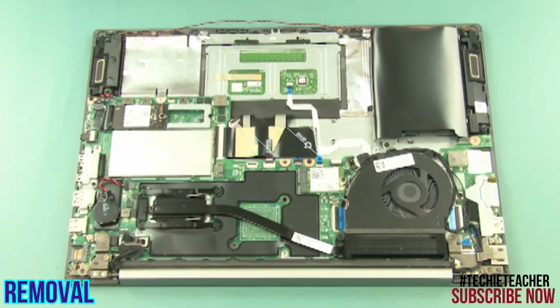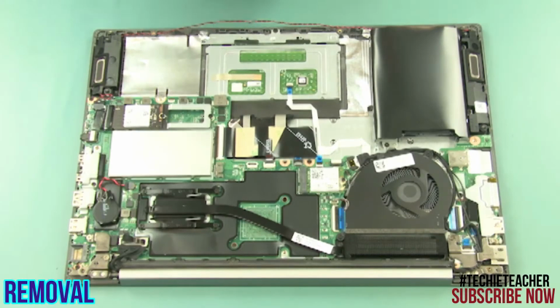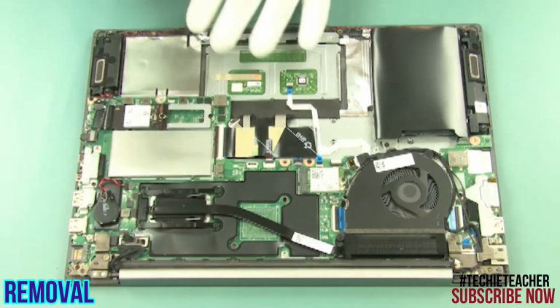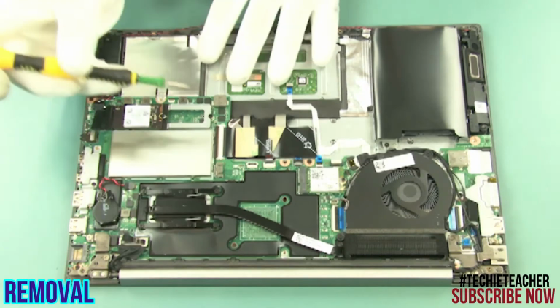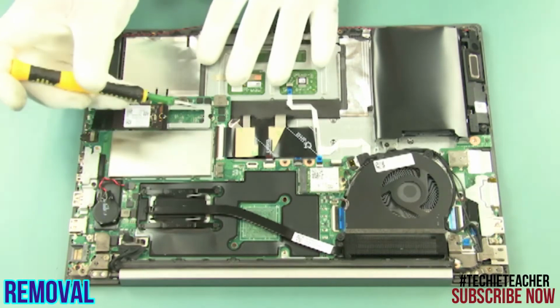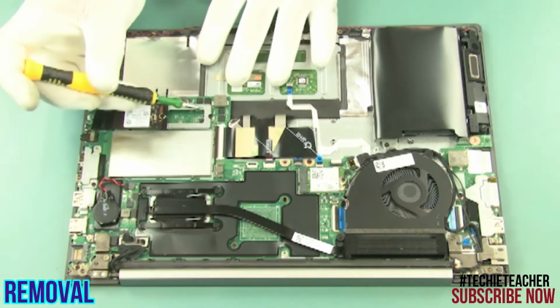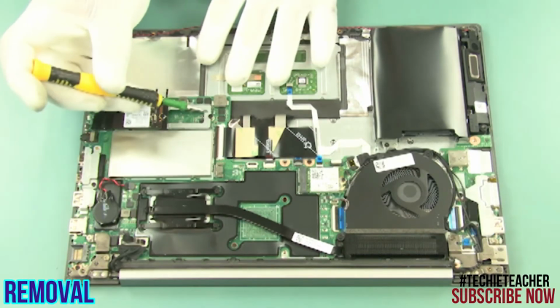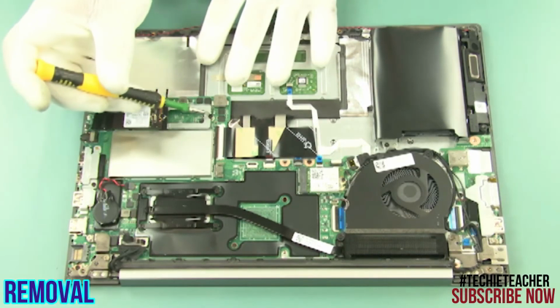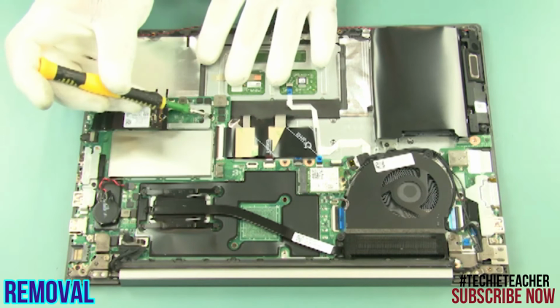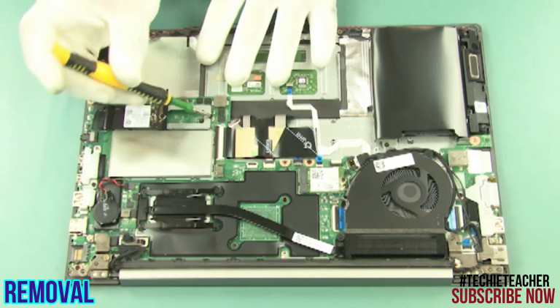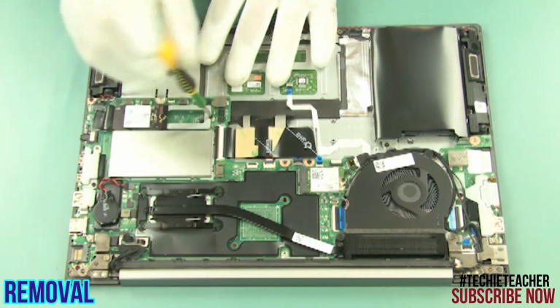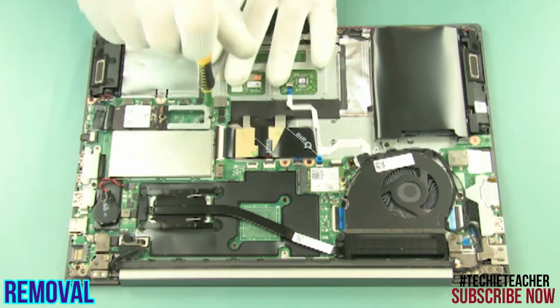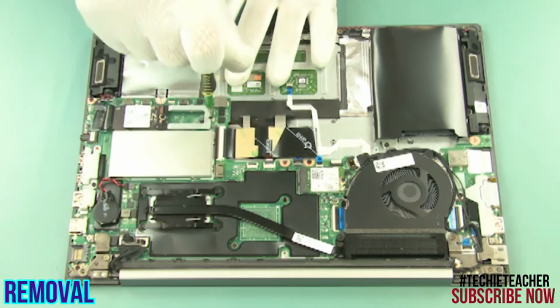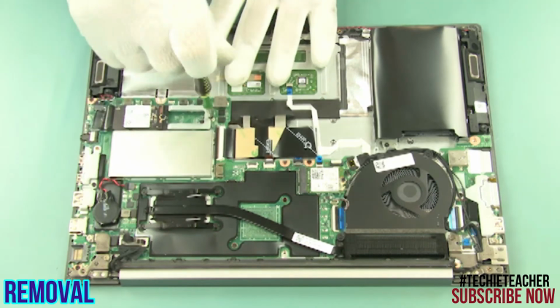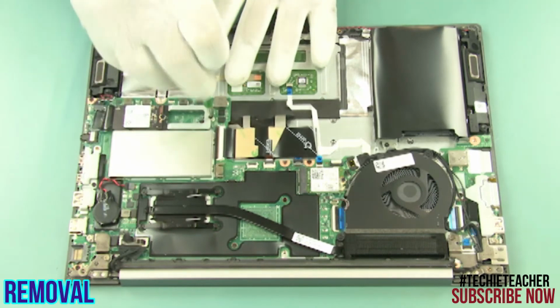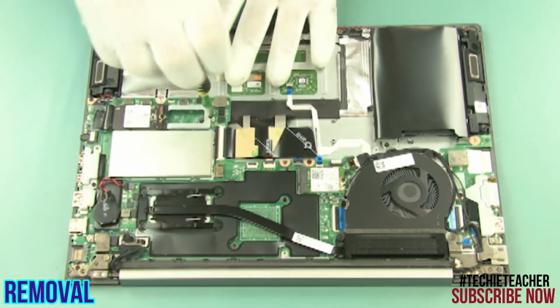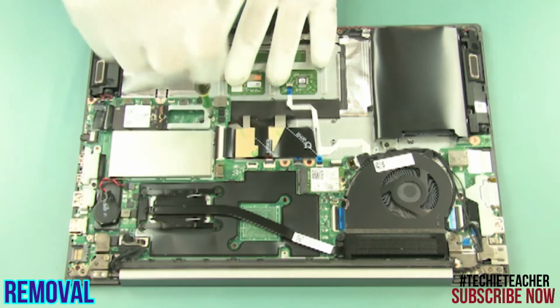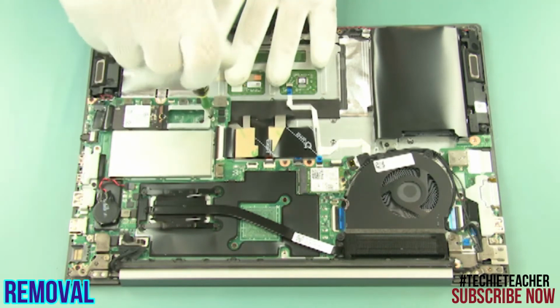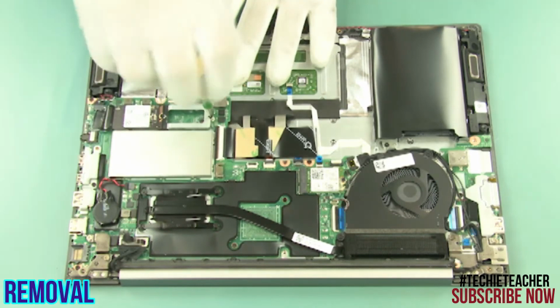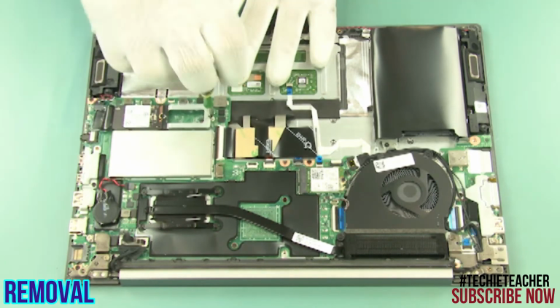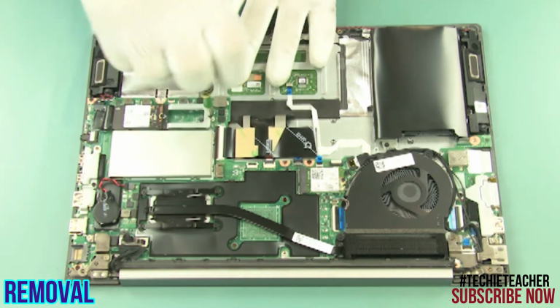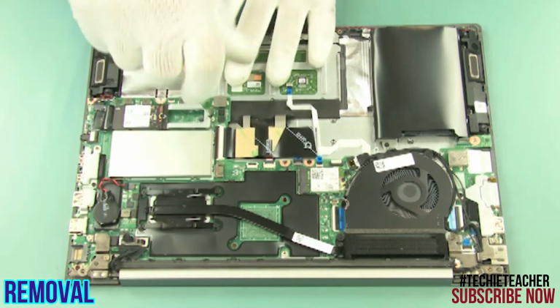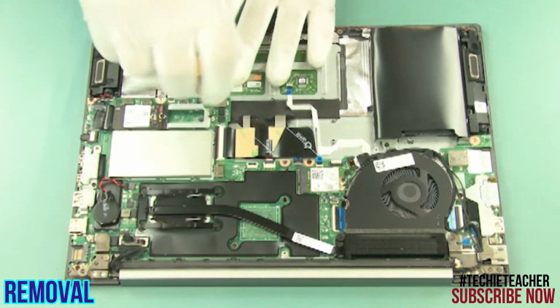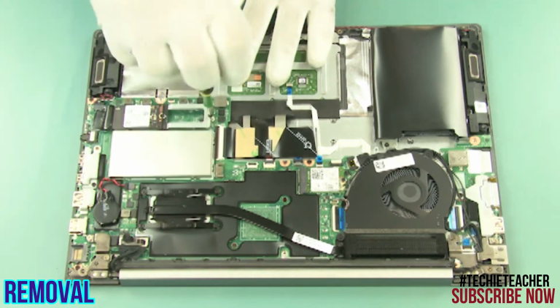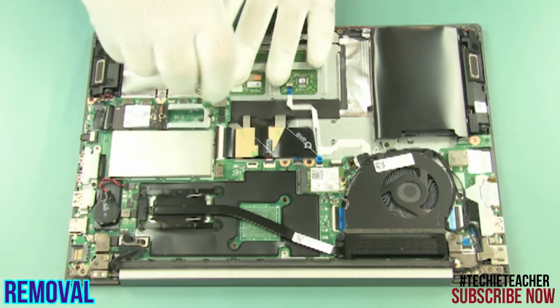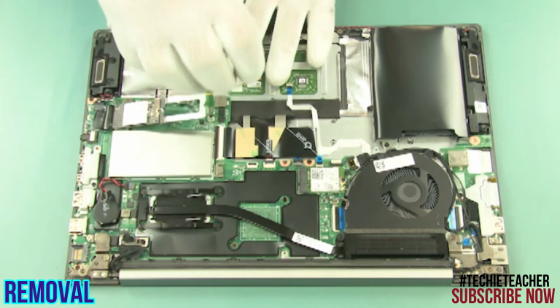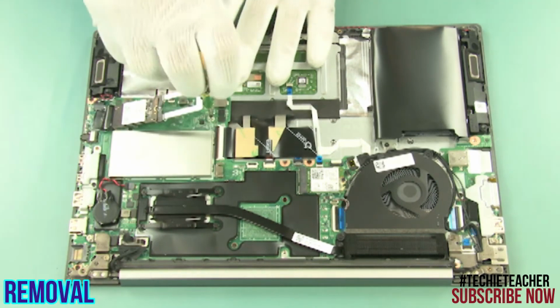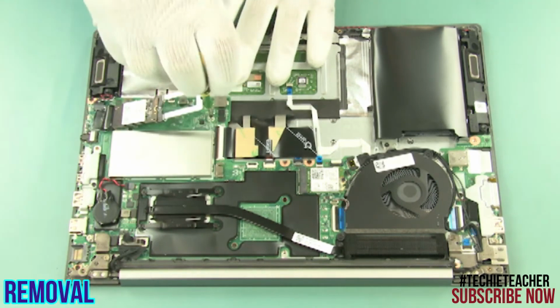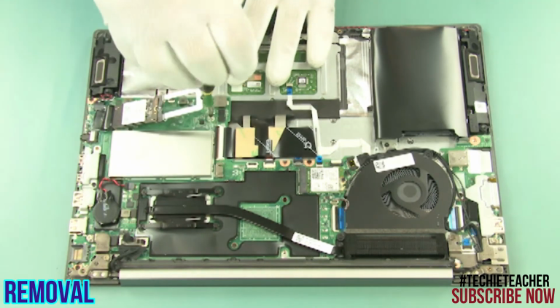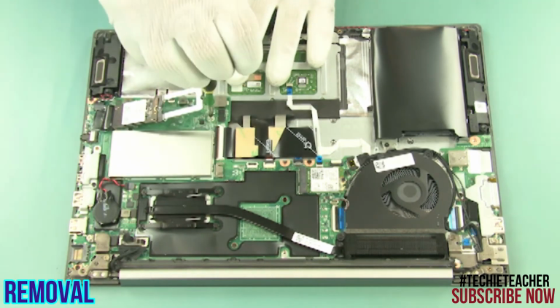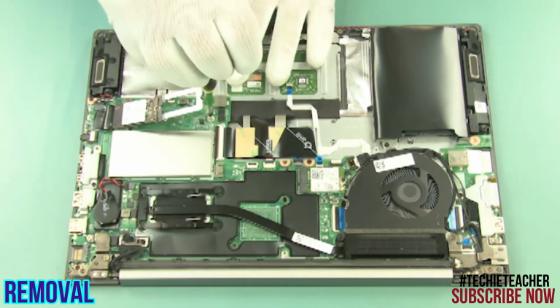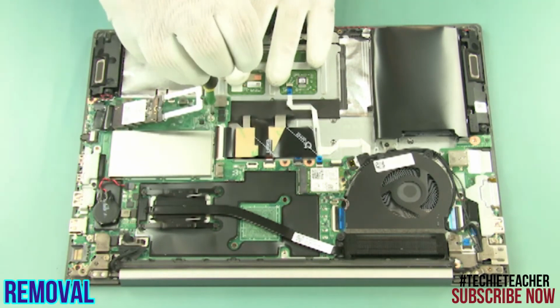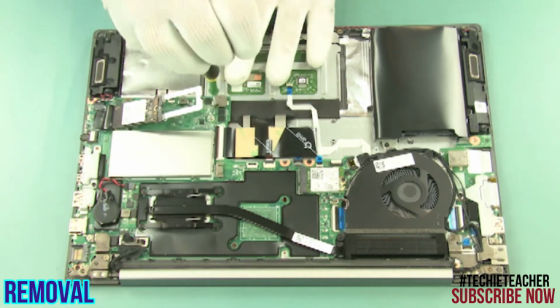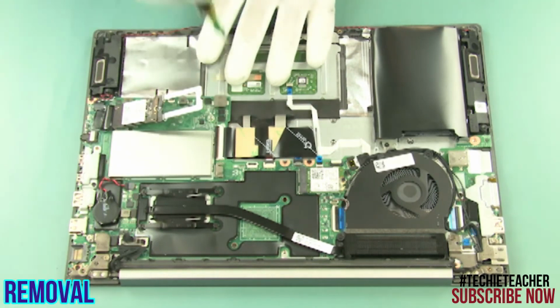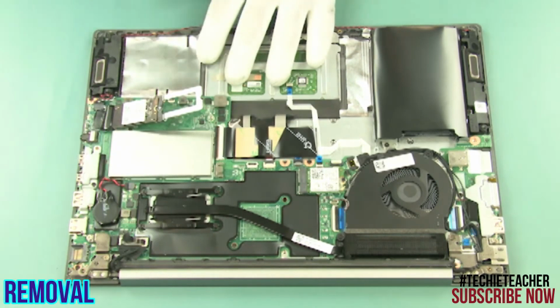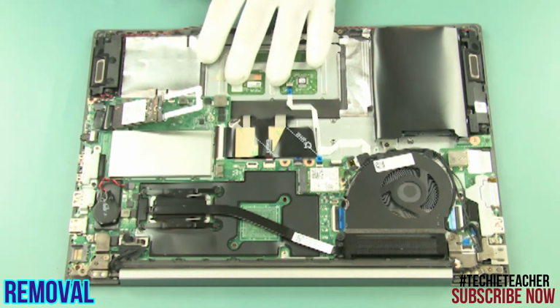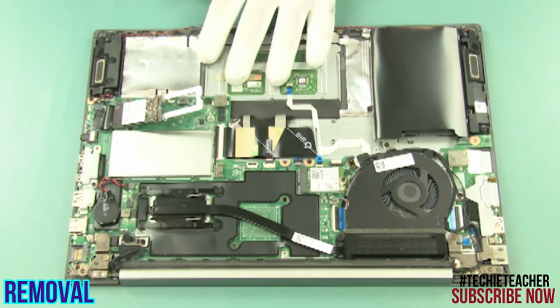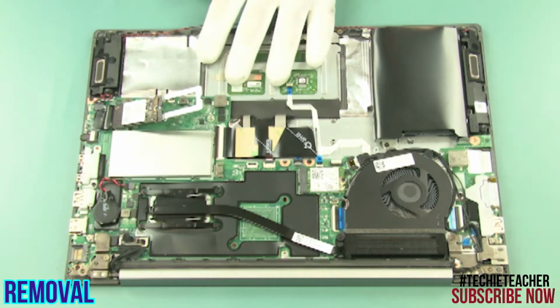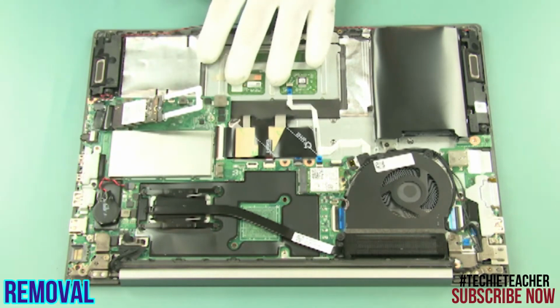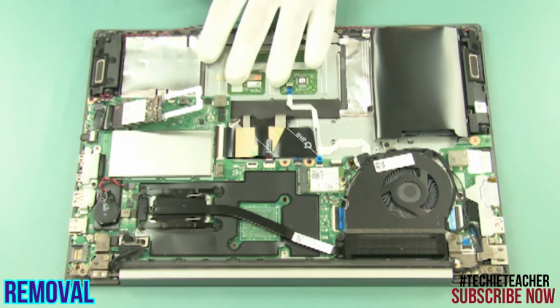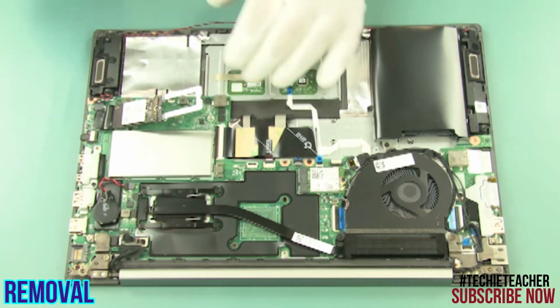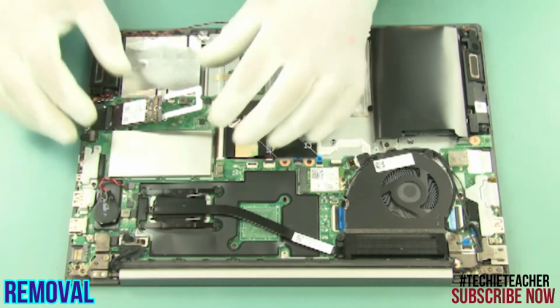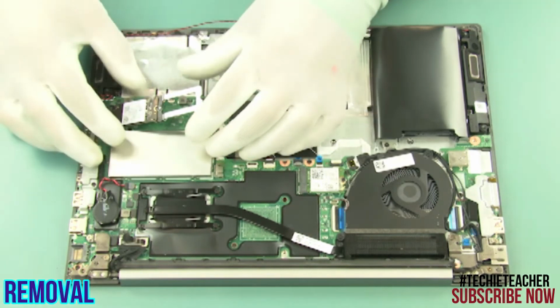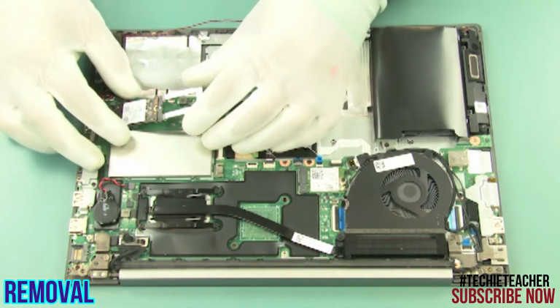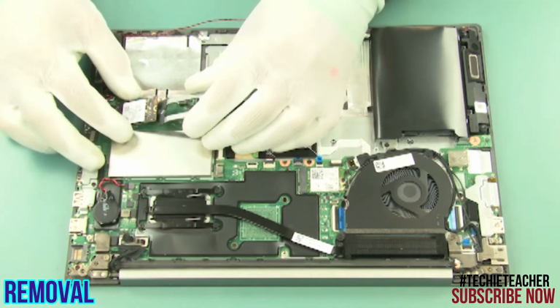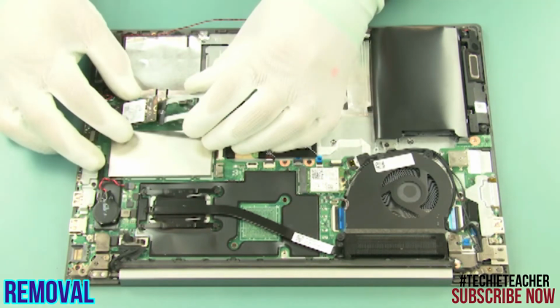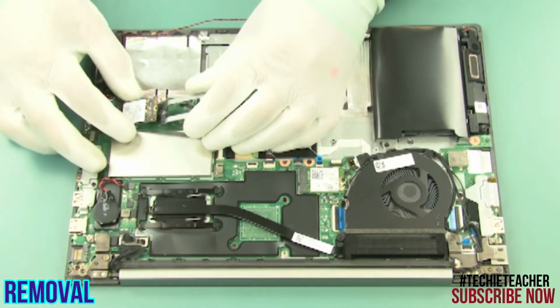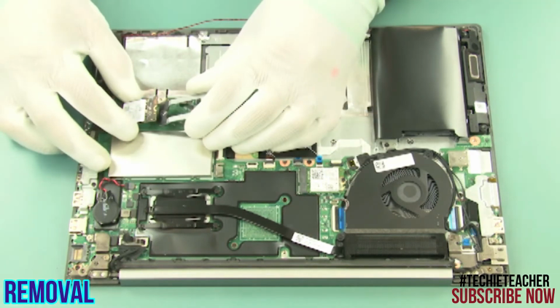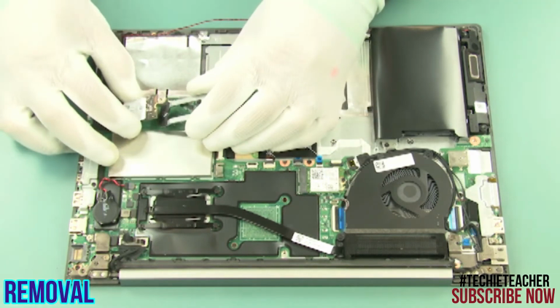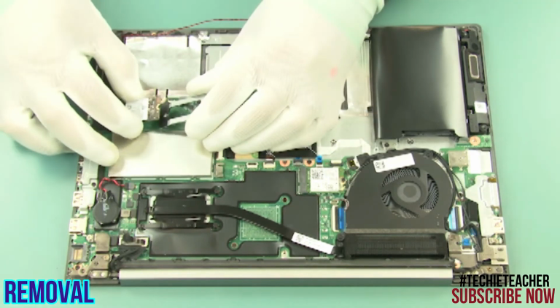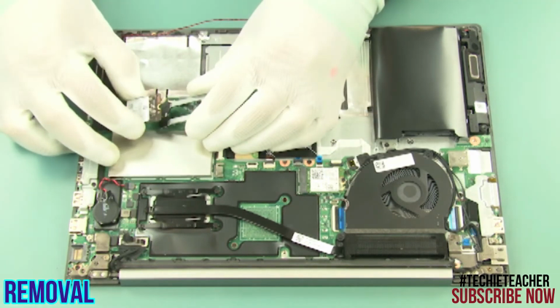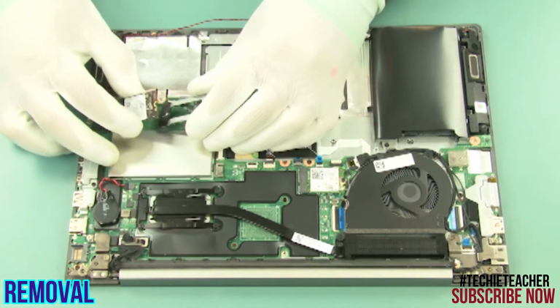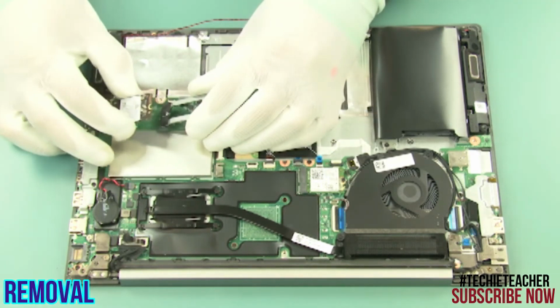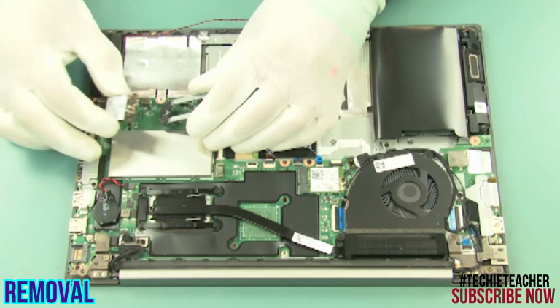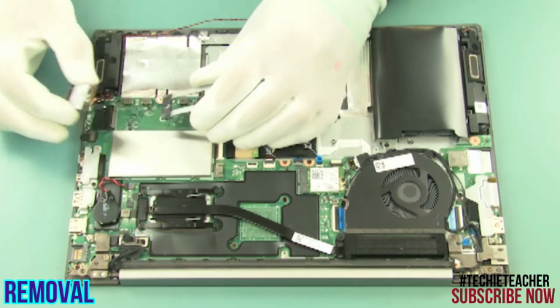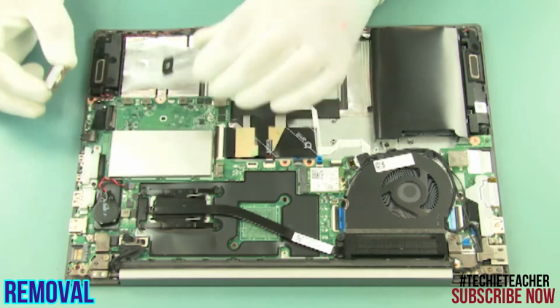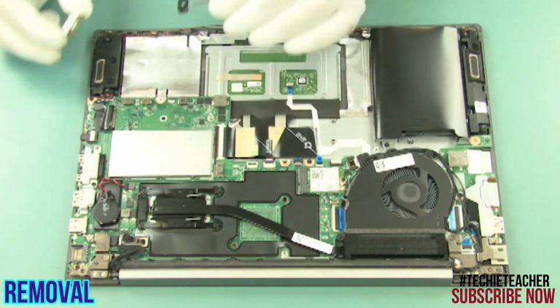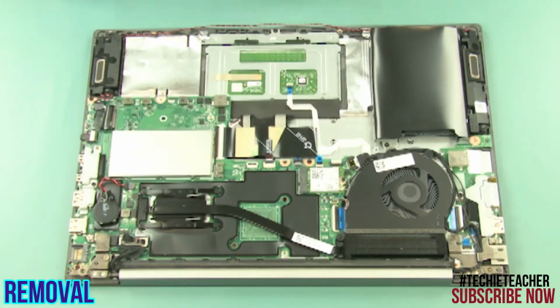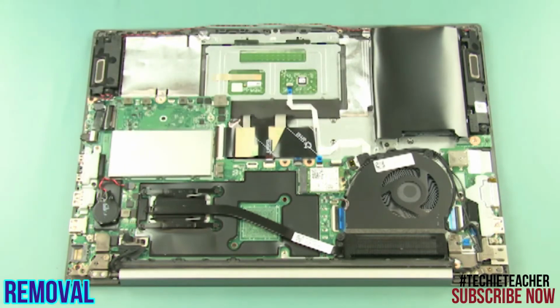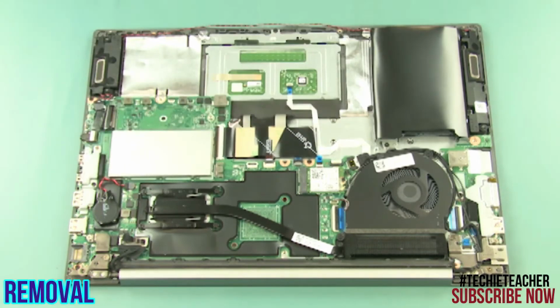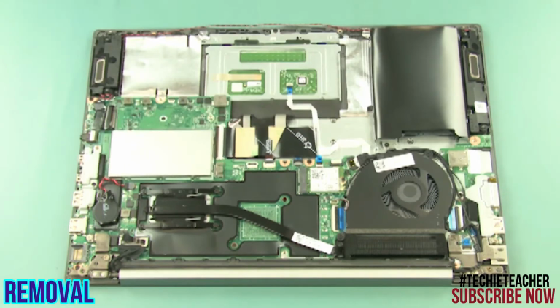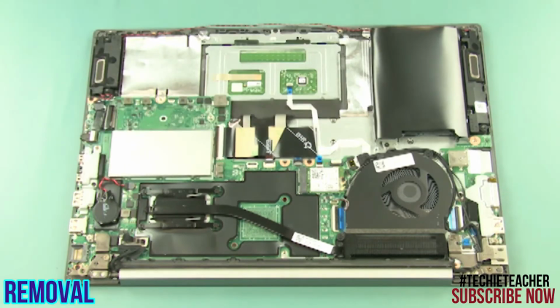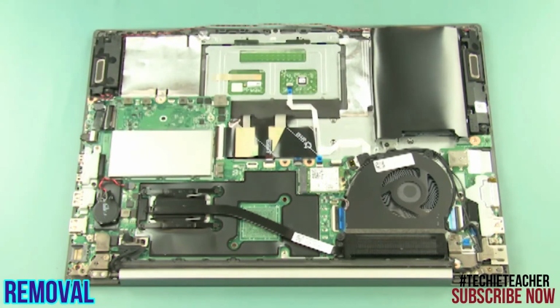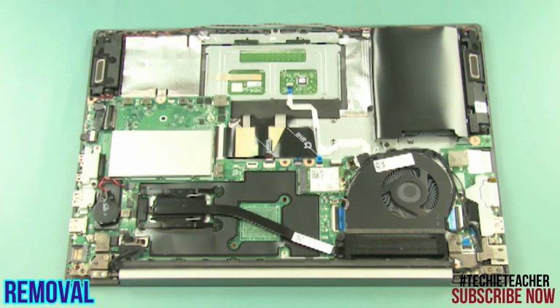Remove 1 screw. Slide the SSD out of the slot and remove the bracket.